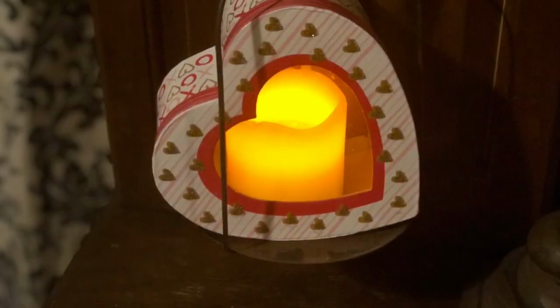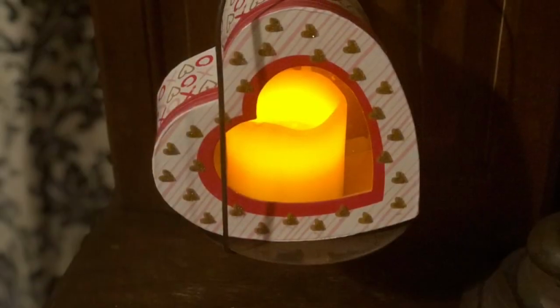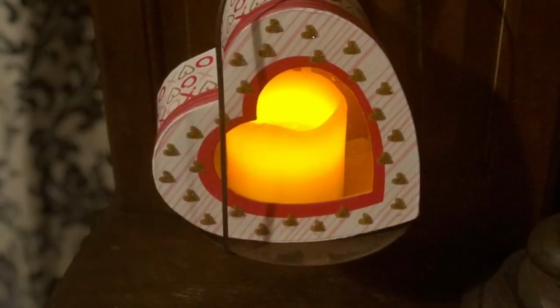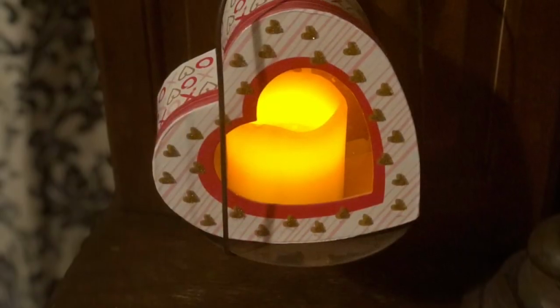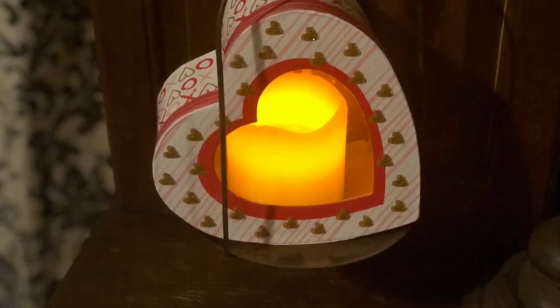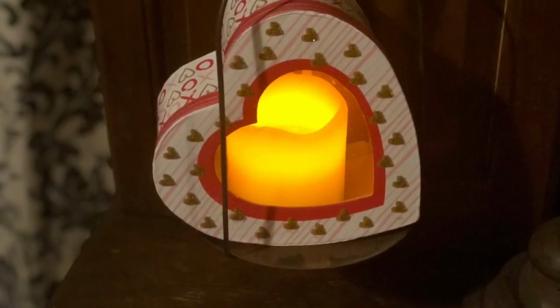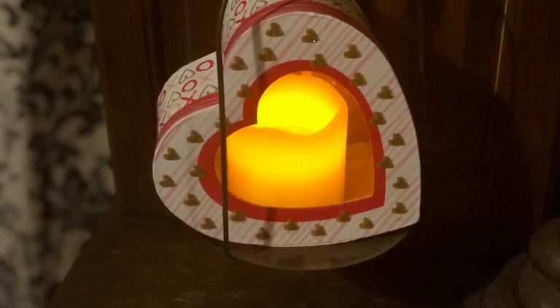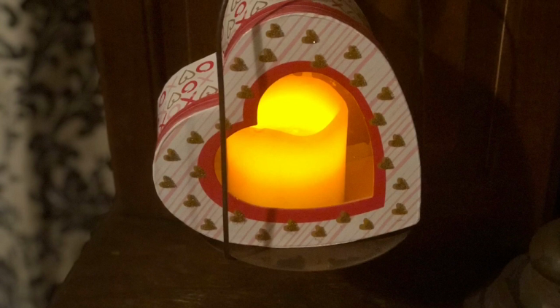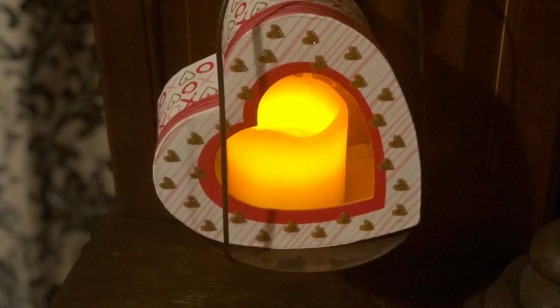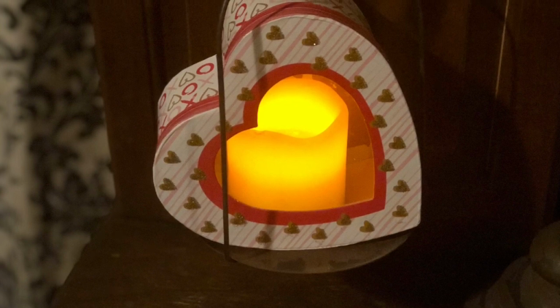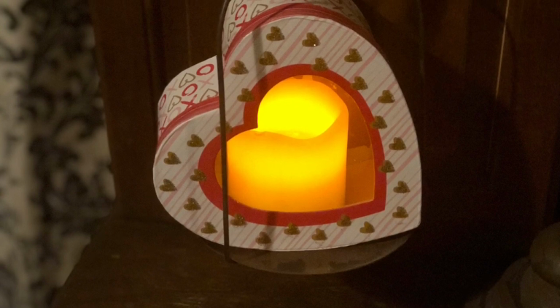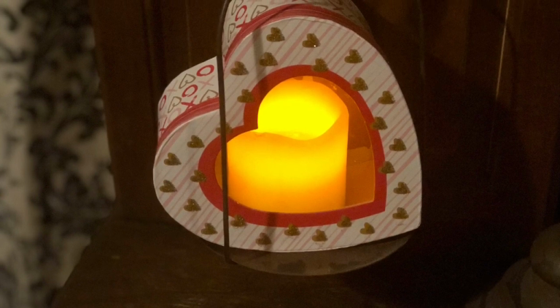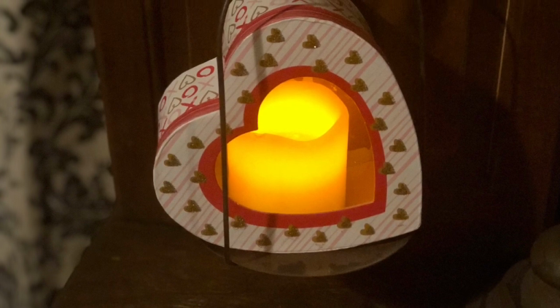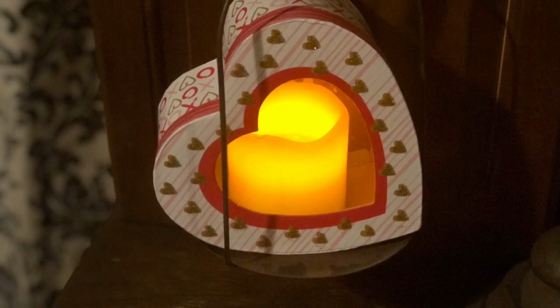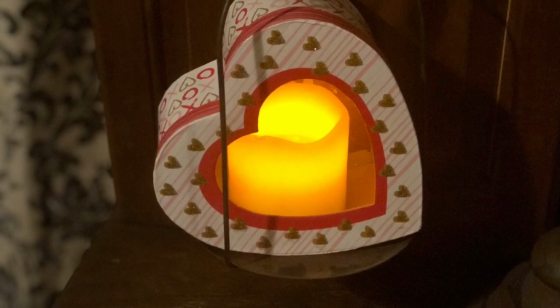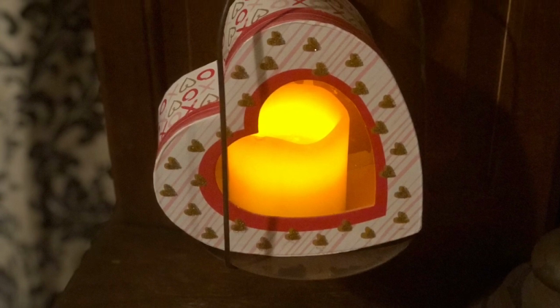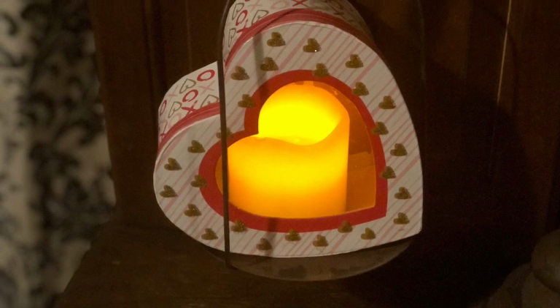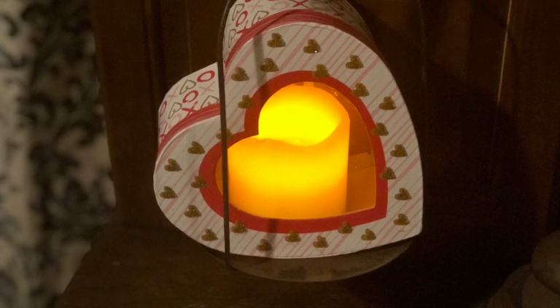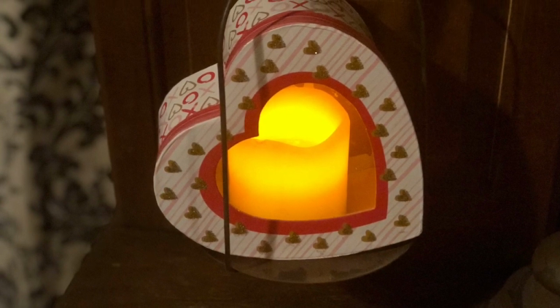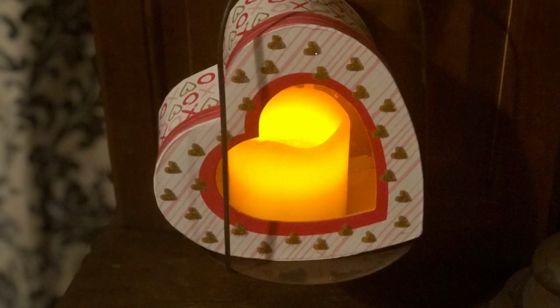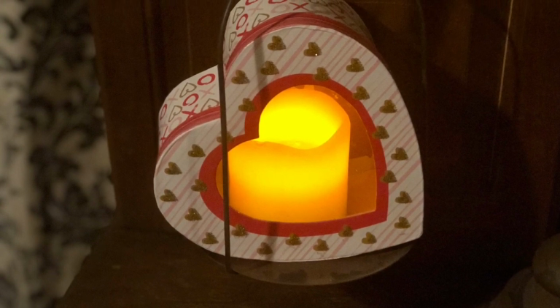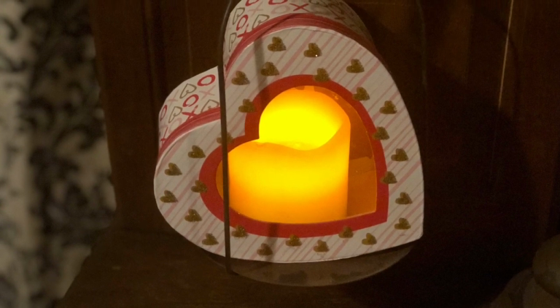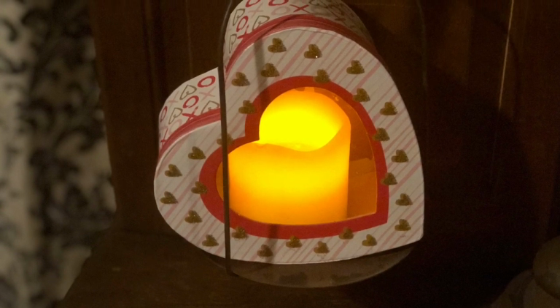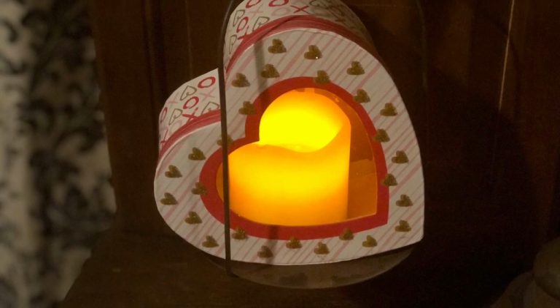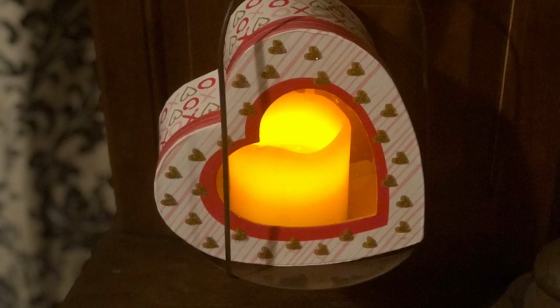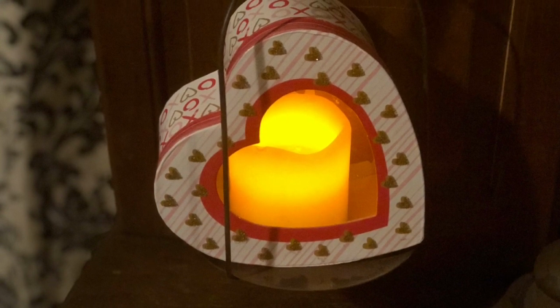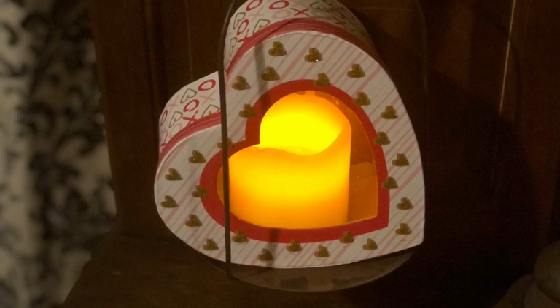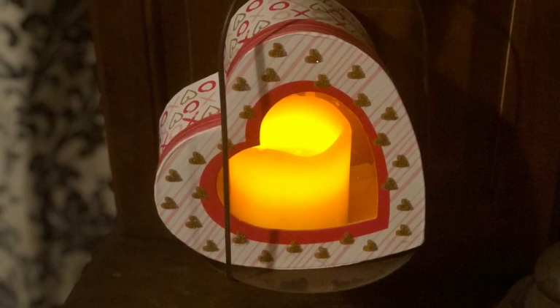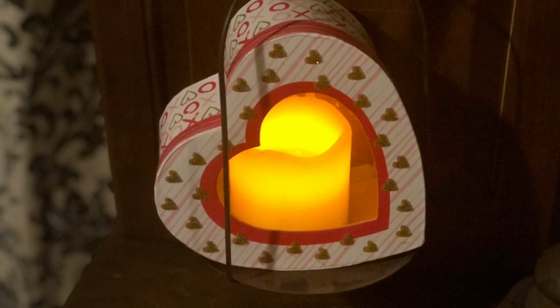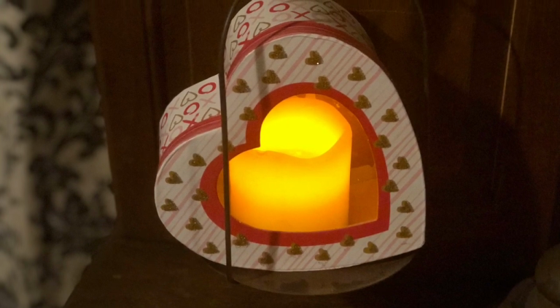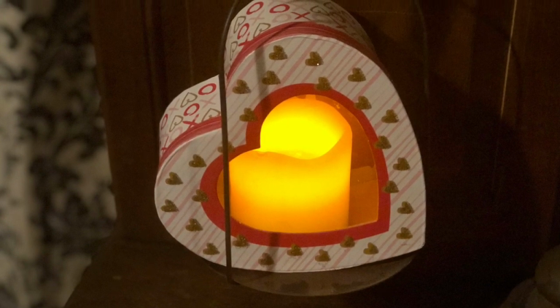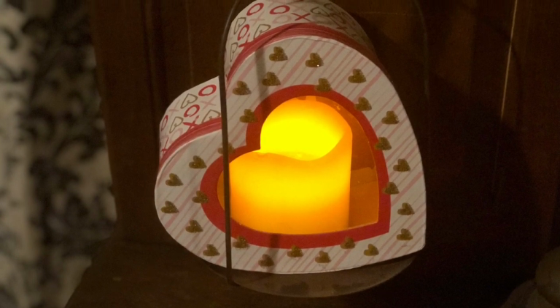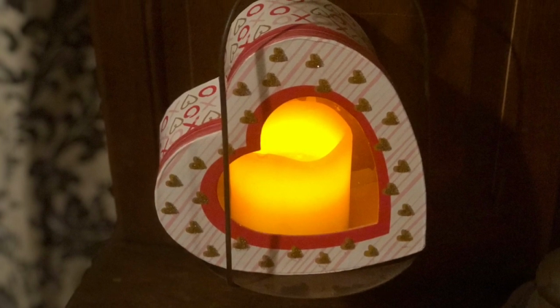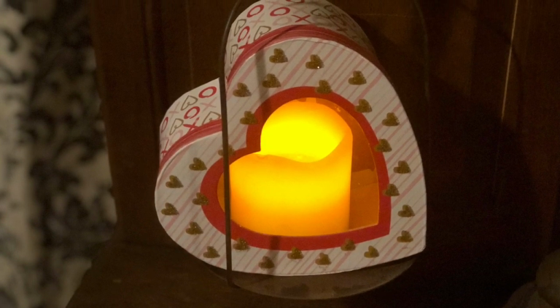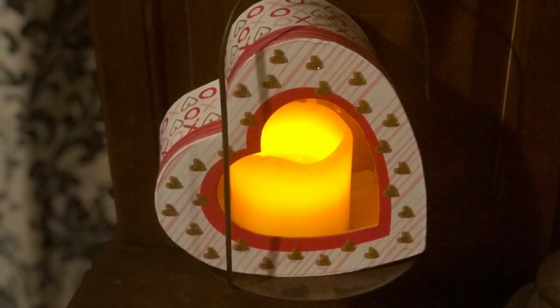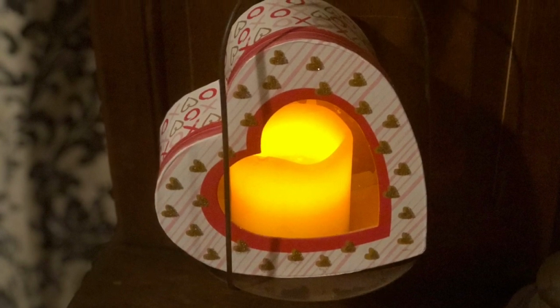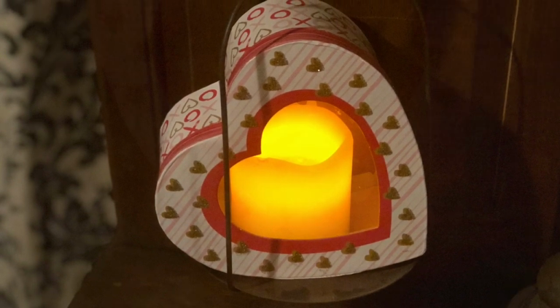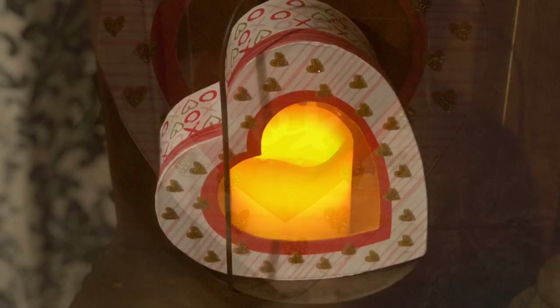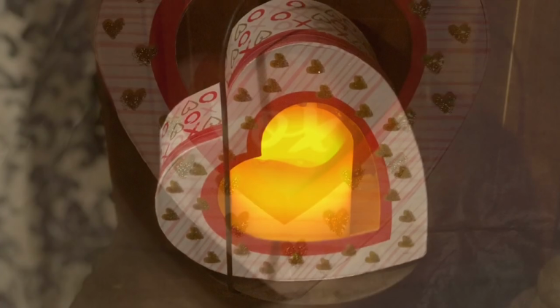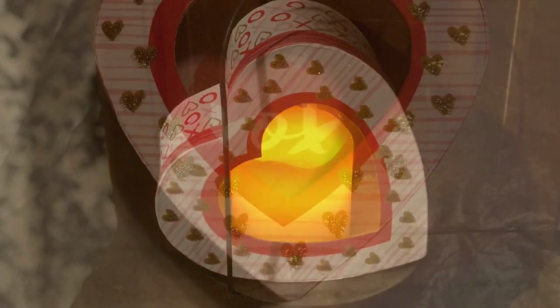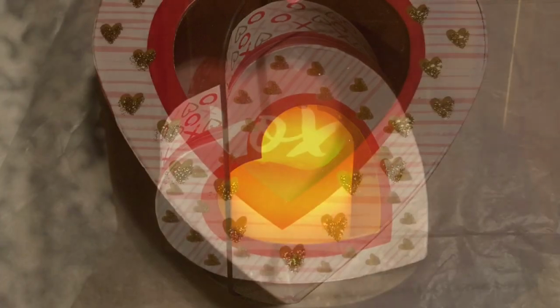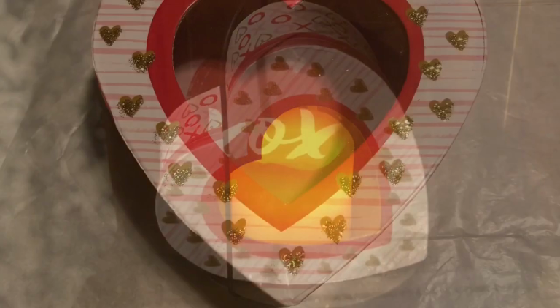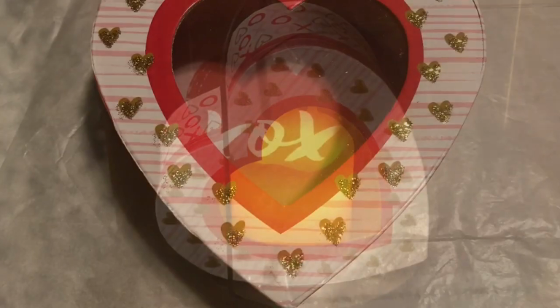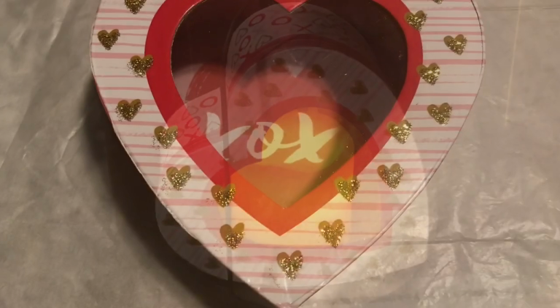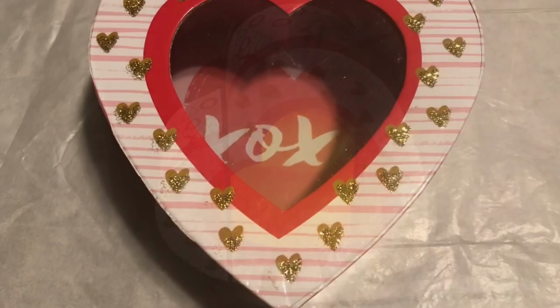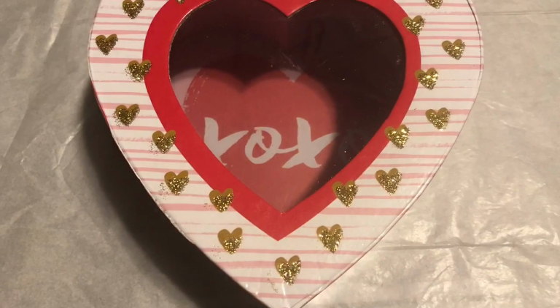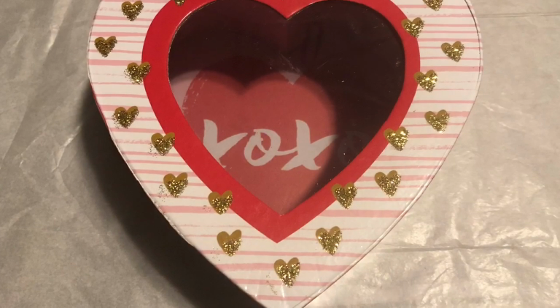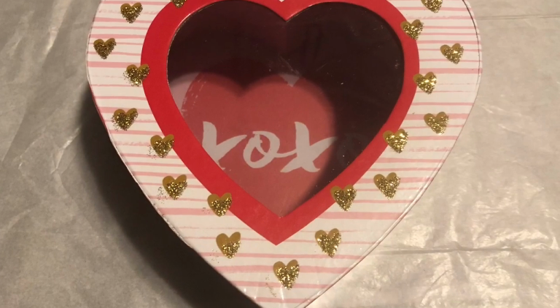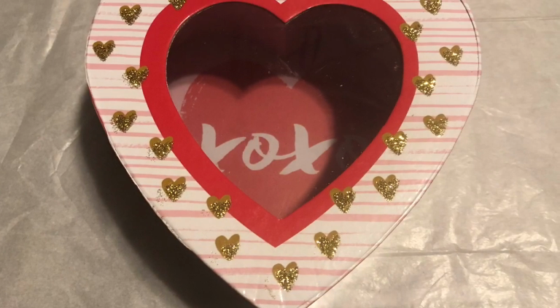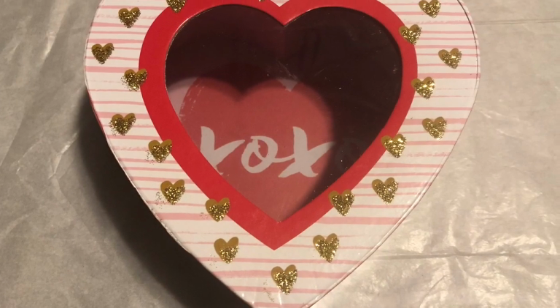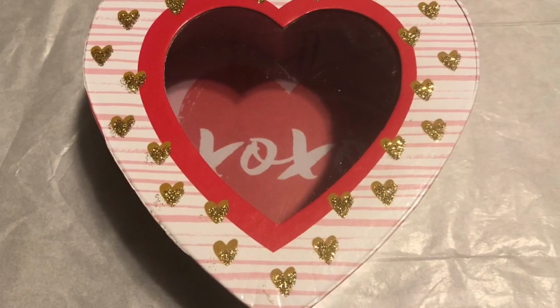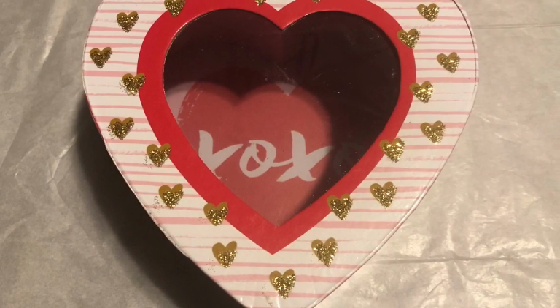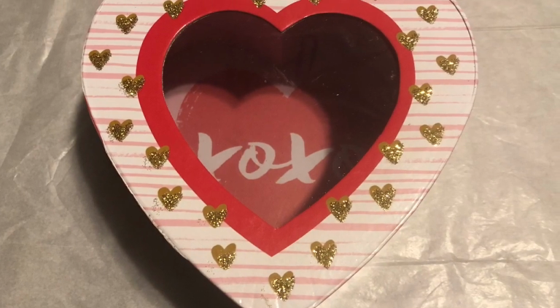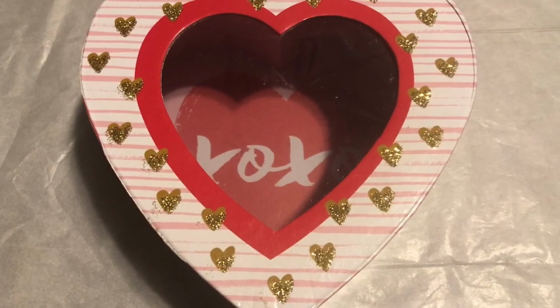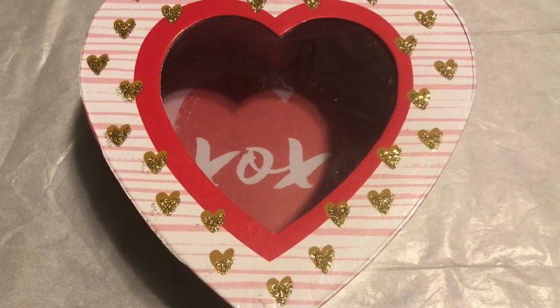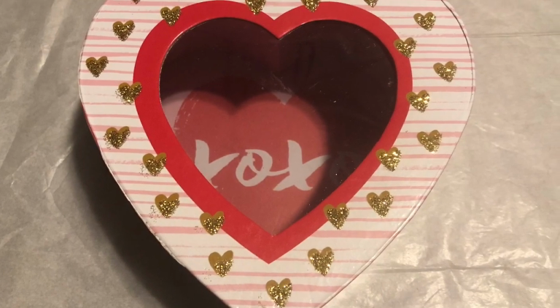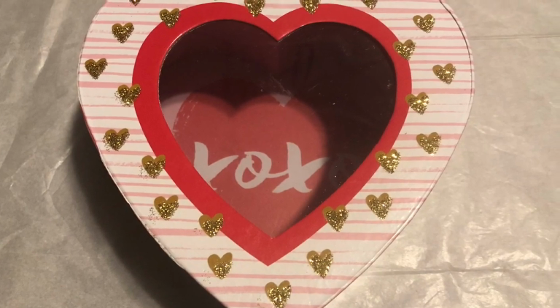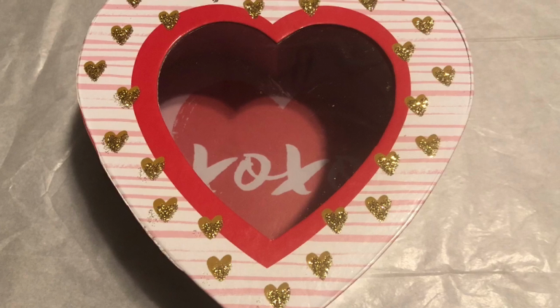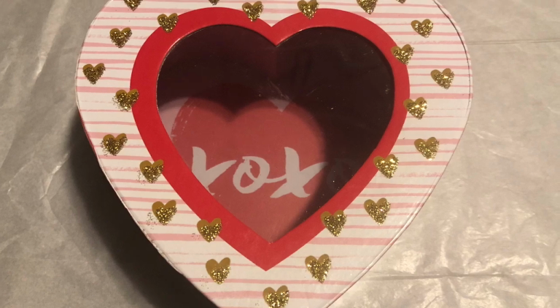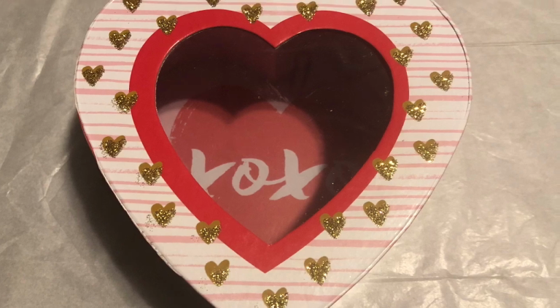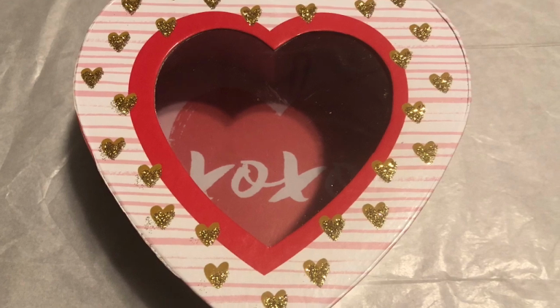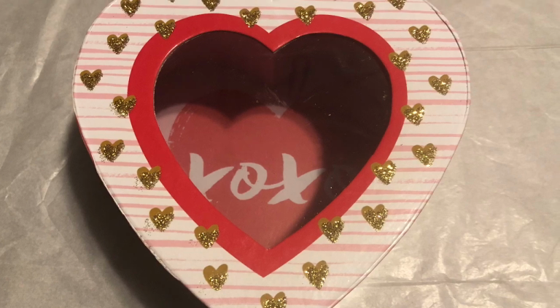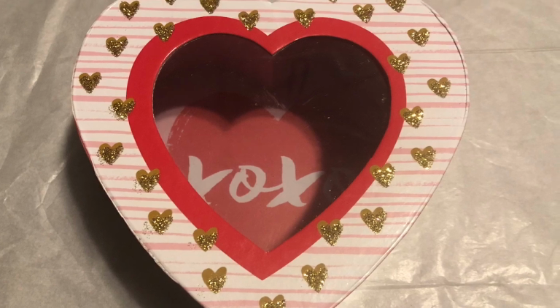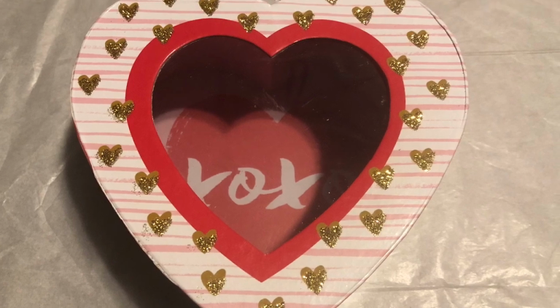Hey y'all, welcome to A Country Girl's Attic. Today I'm going to show you how to make these easy farmhouse country Valentine's candle holders.